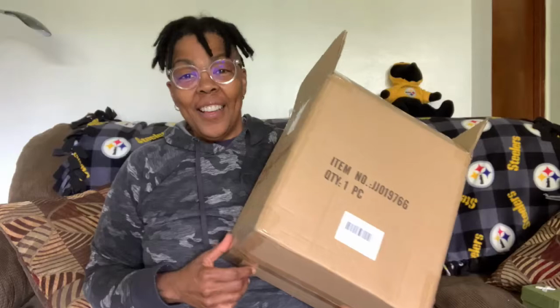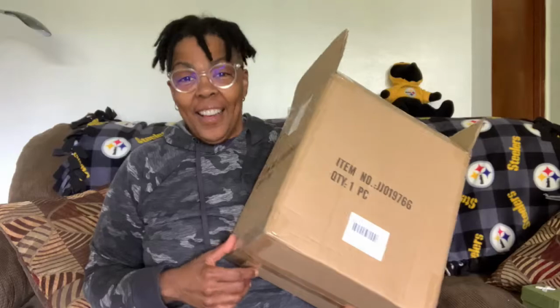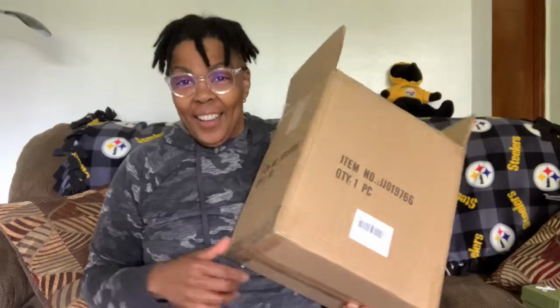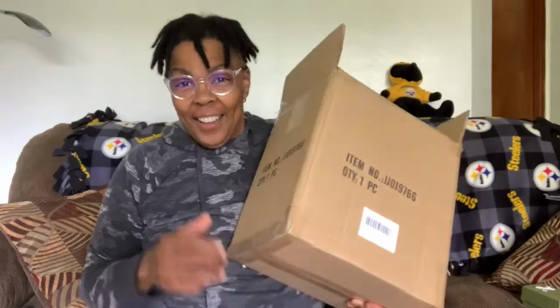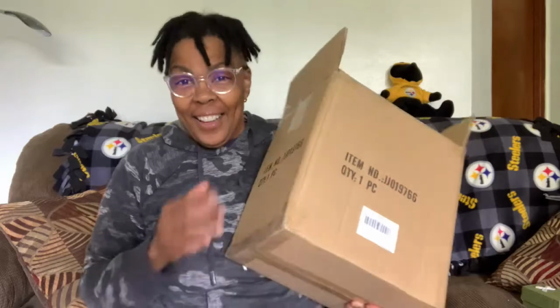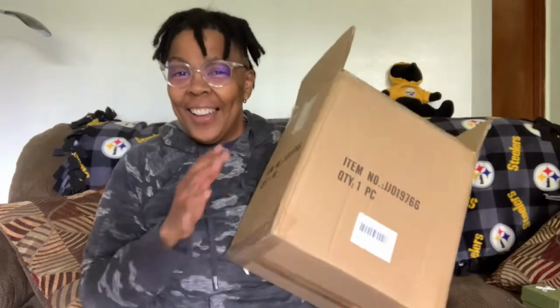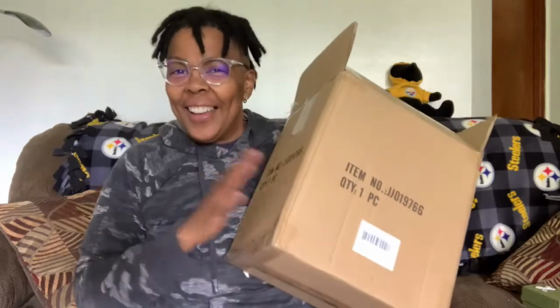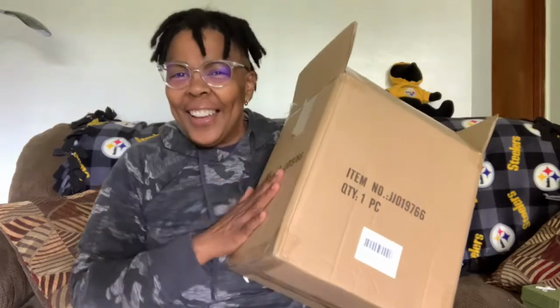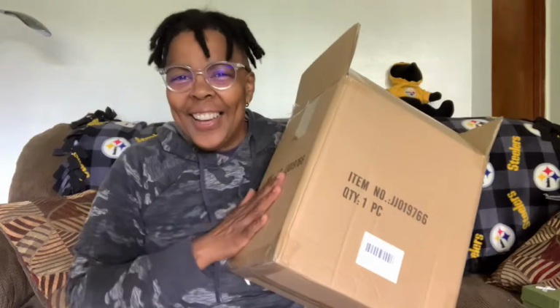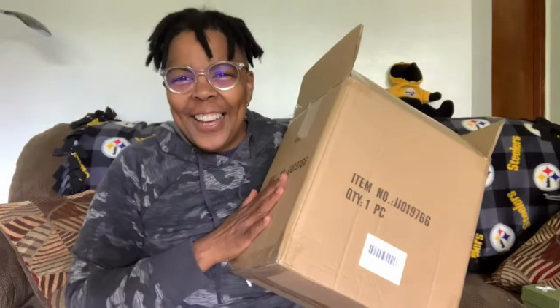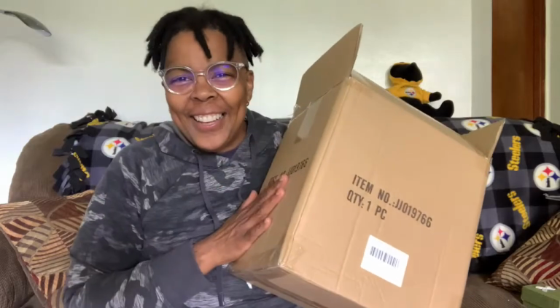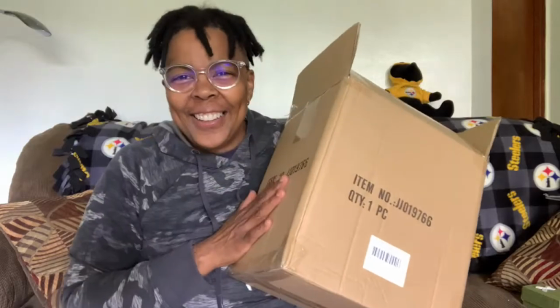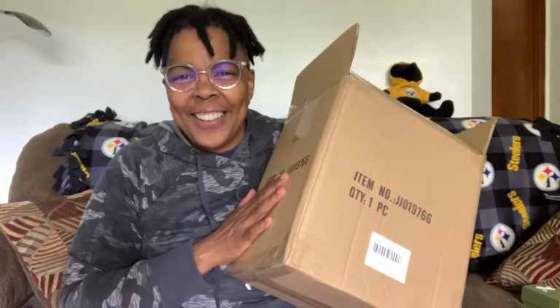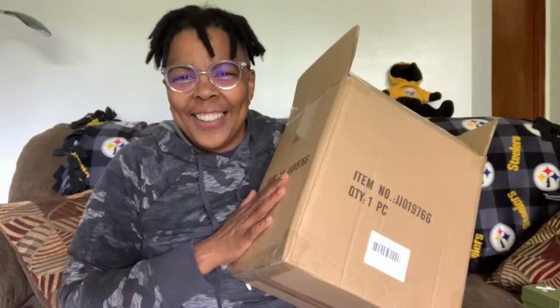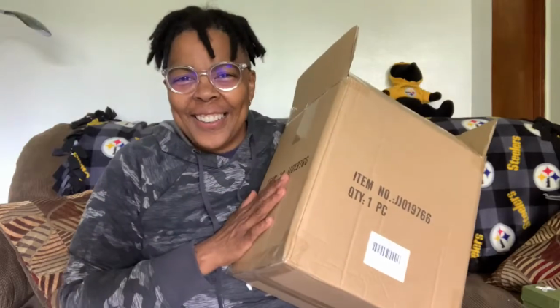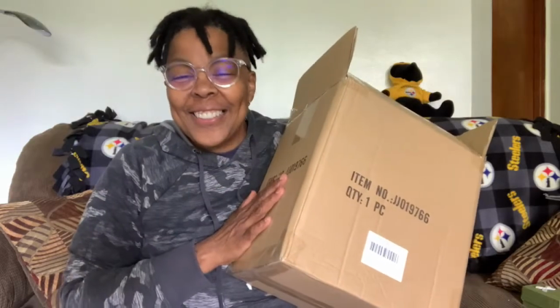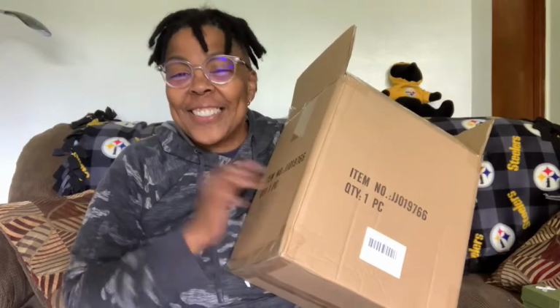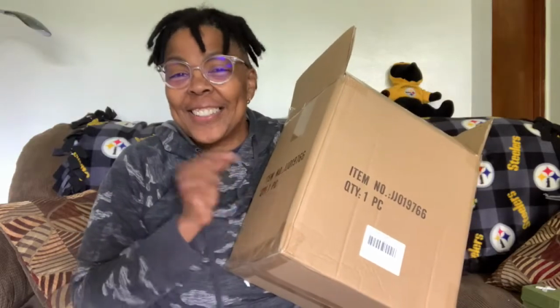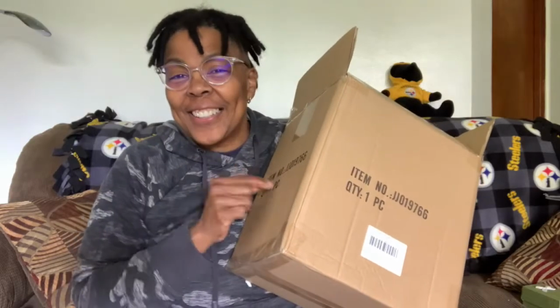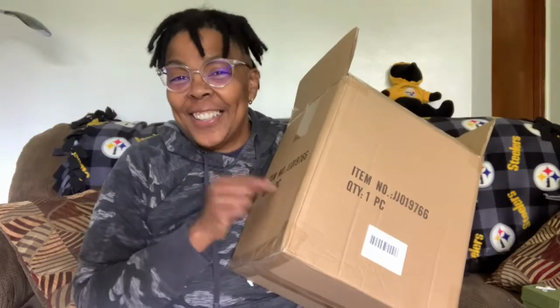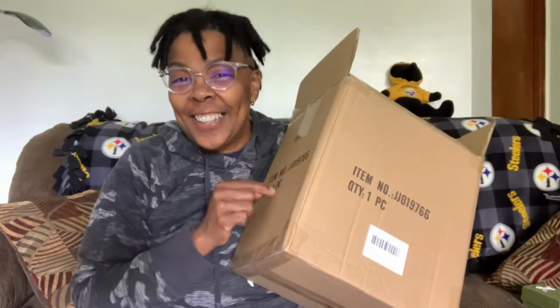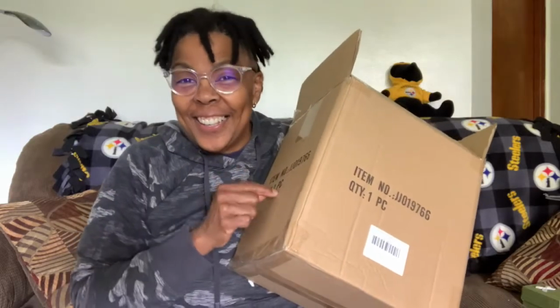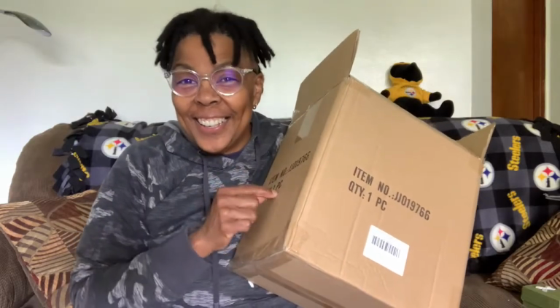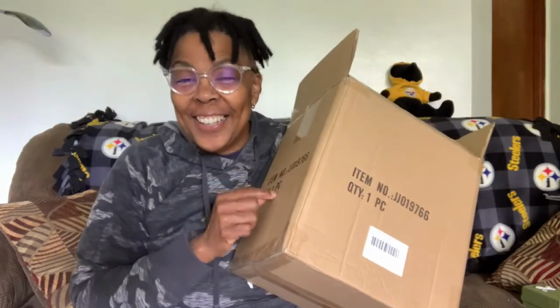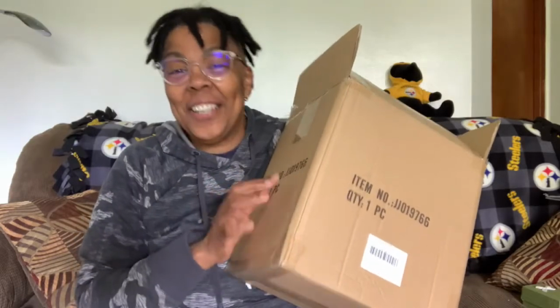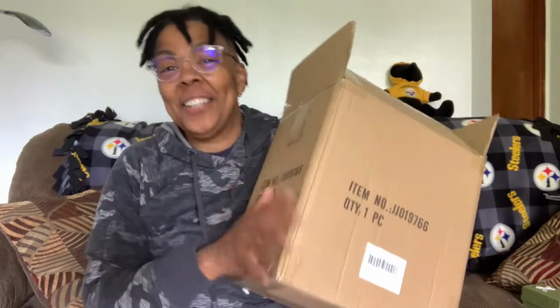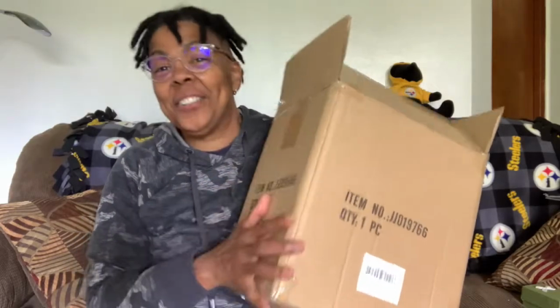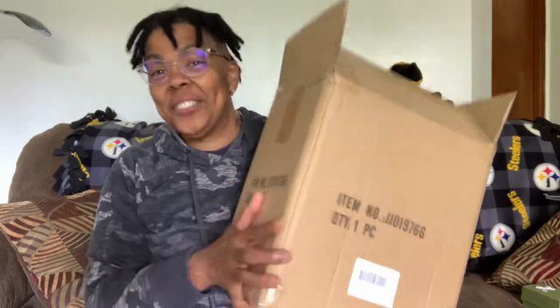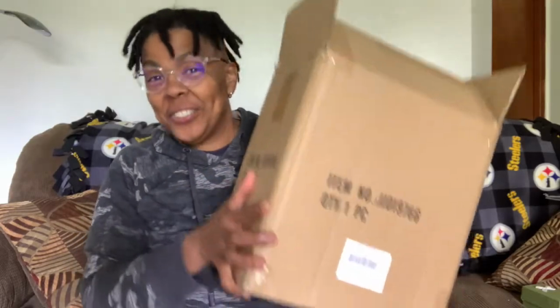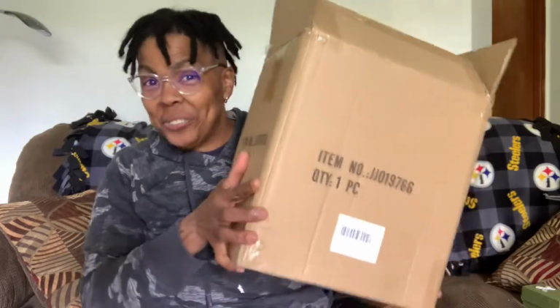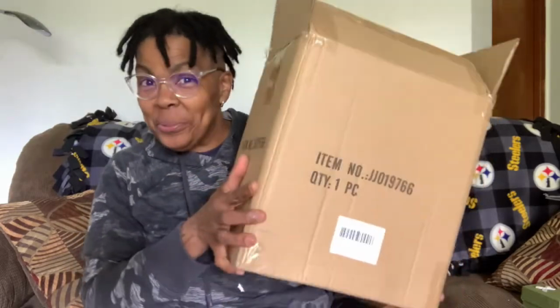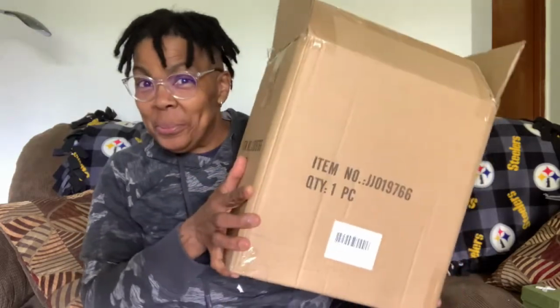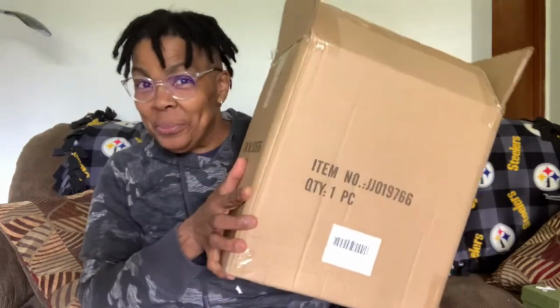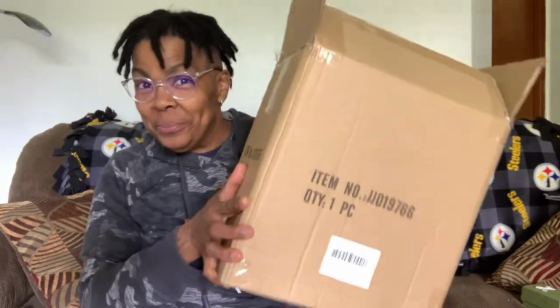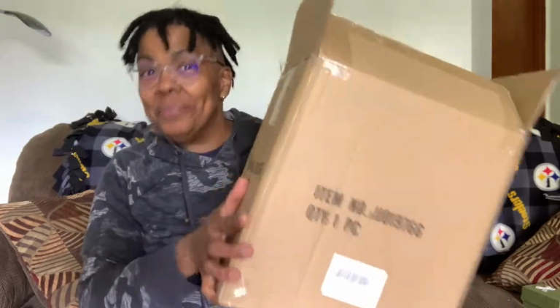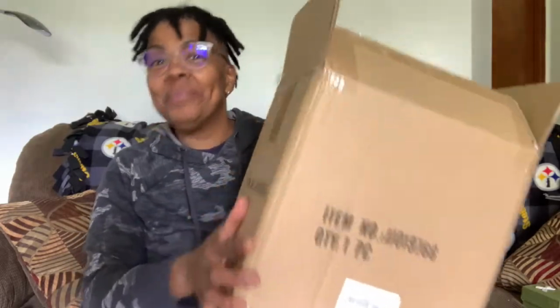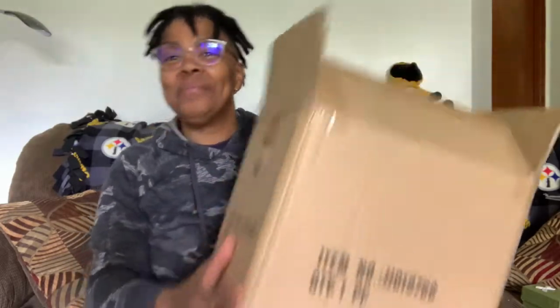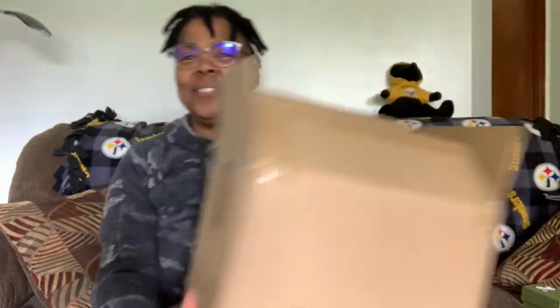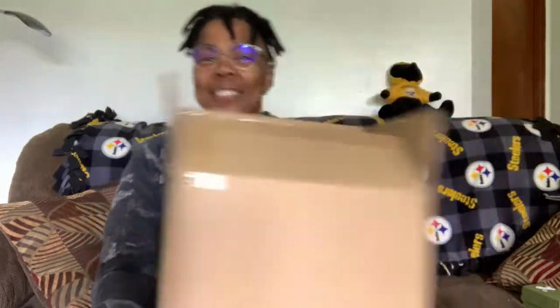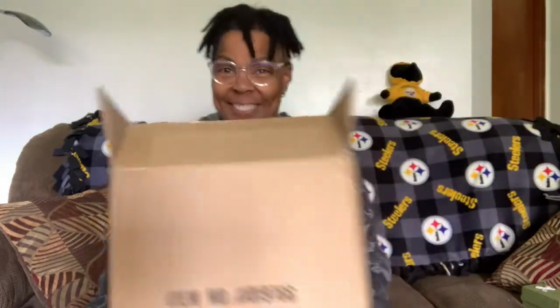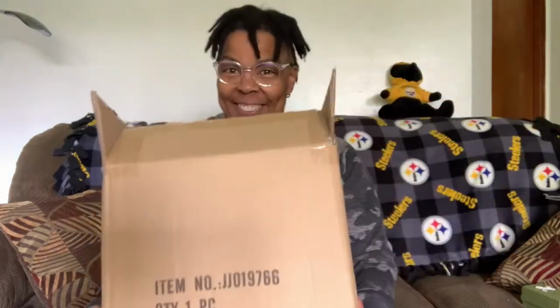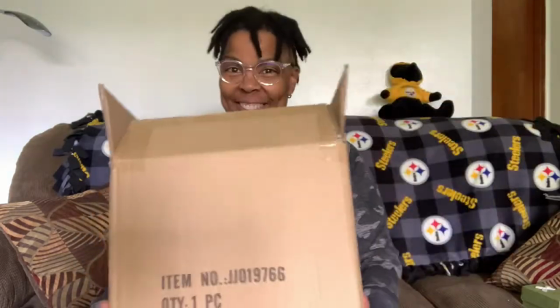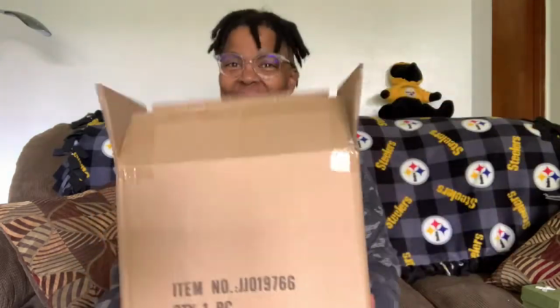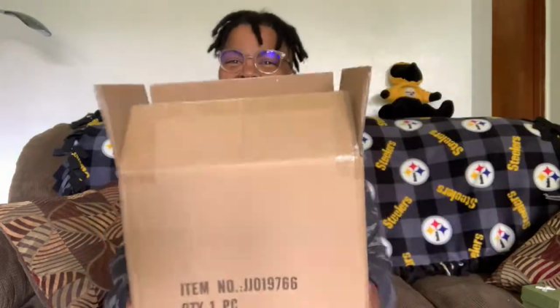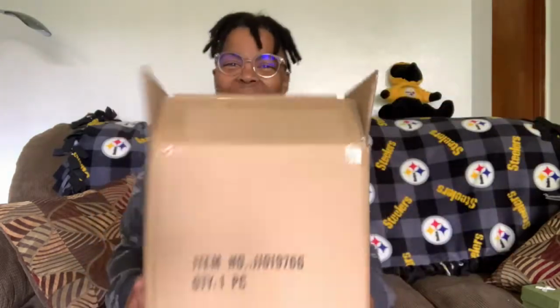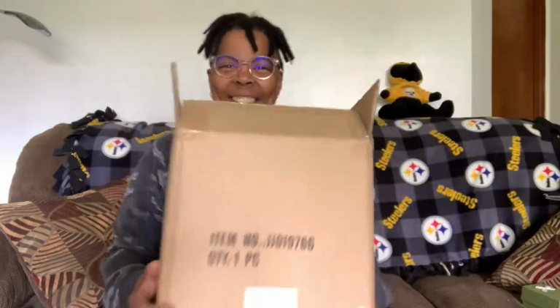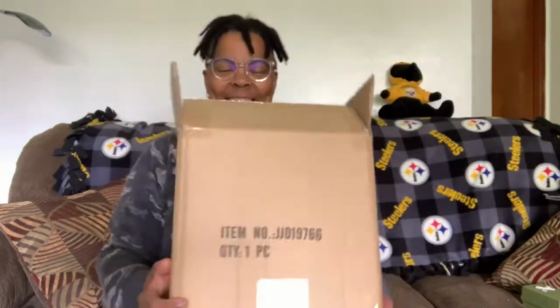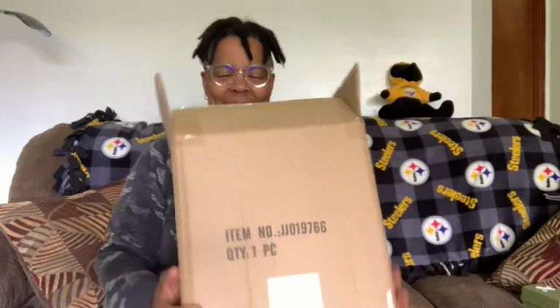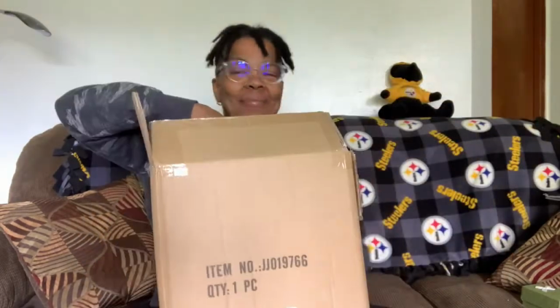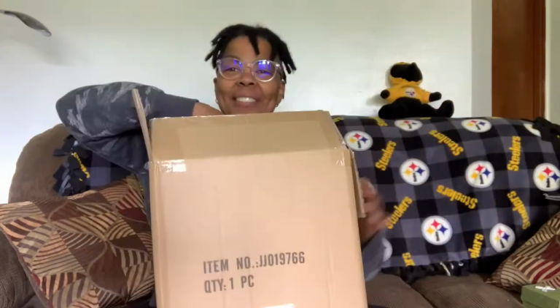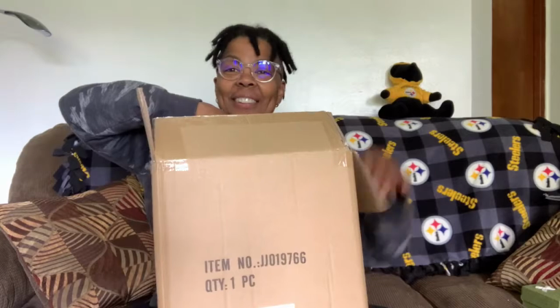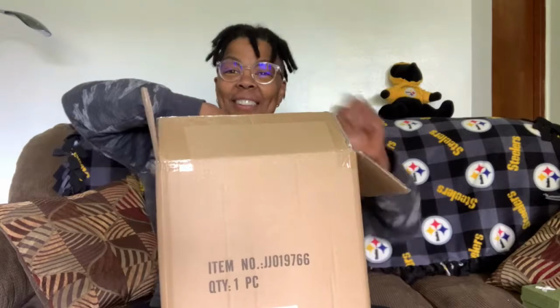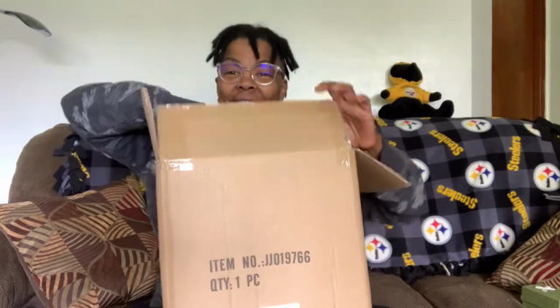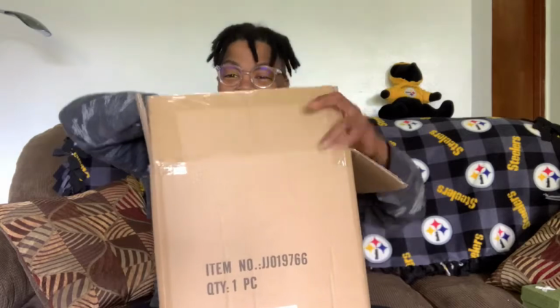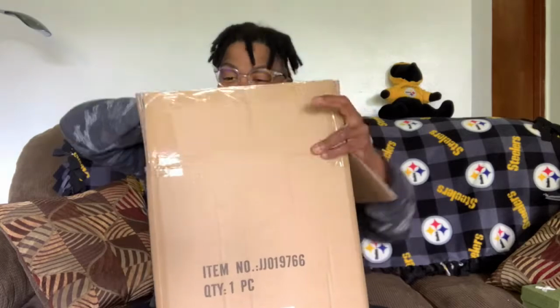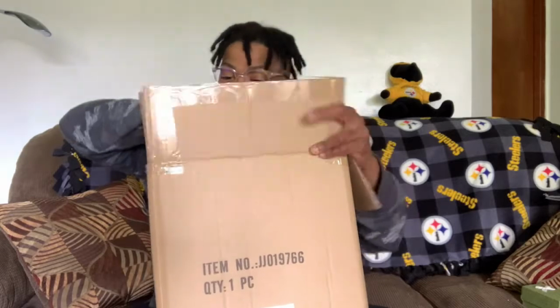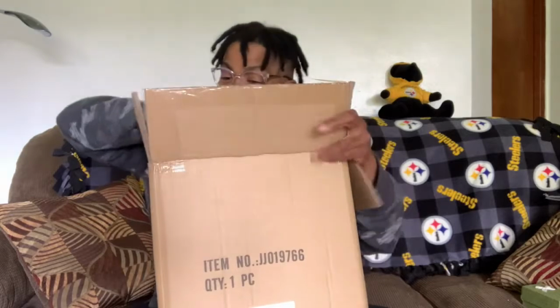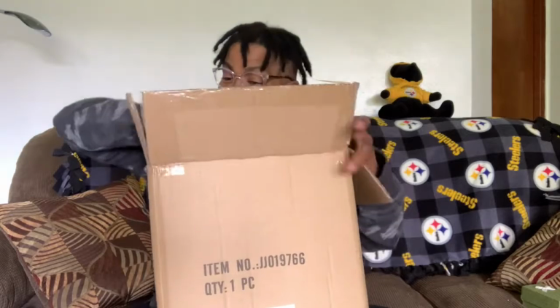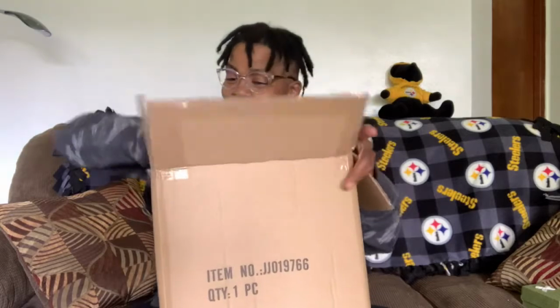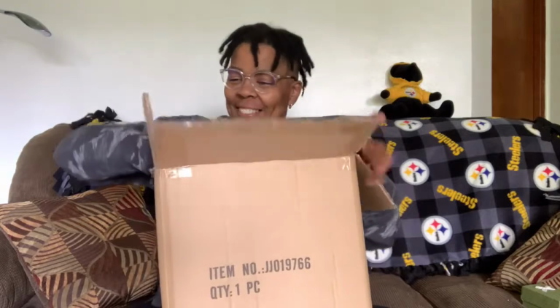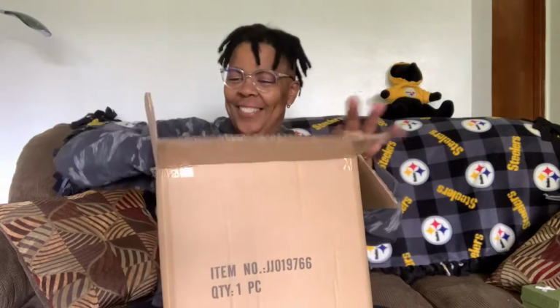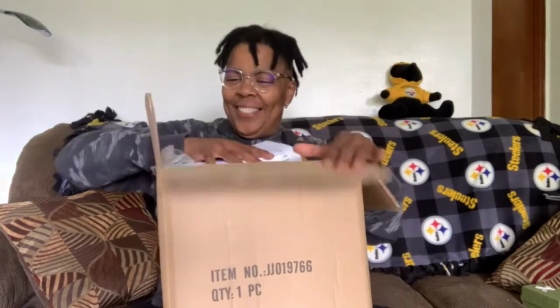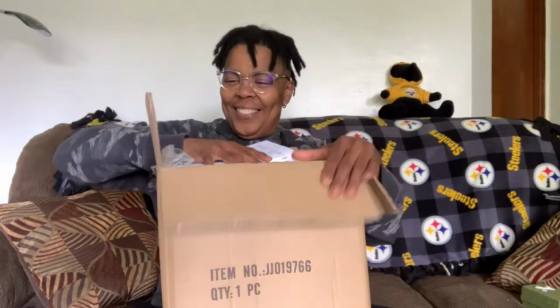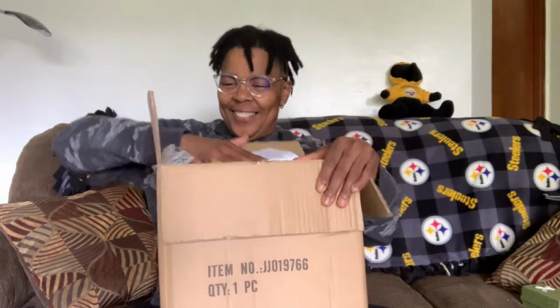Hello Amazon shoppers. Today I'm here to unbox and review for you the Dining Living Indoor Tabletop Waterfall Fountain.